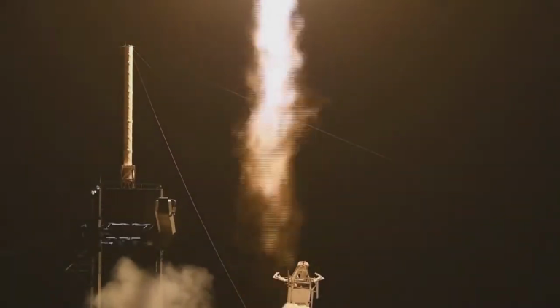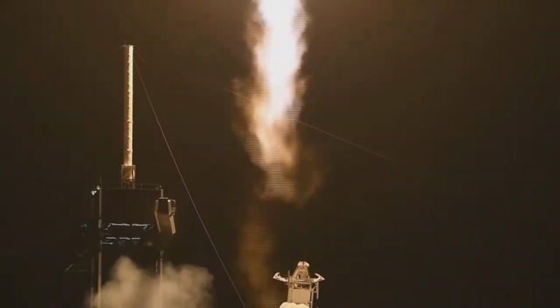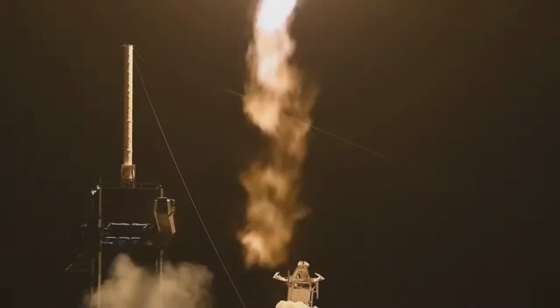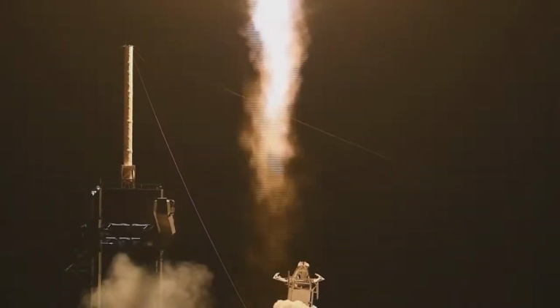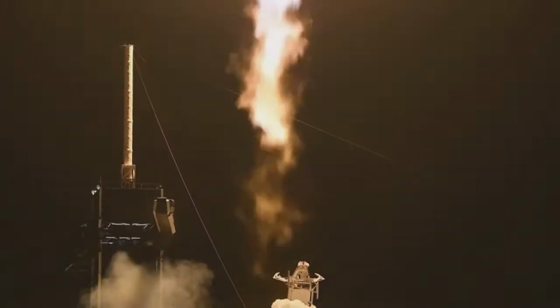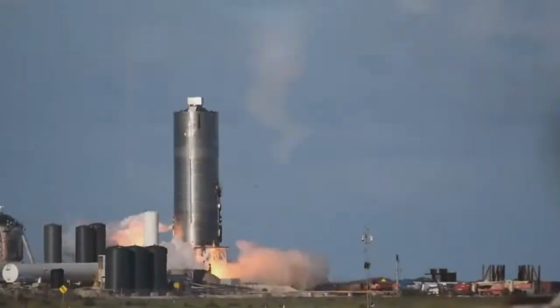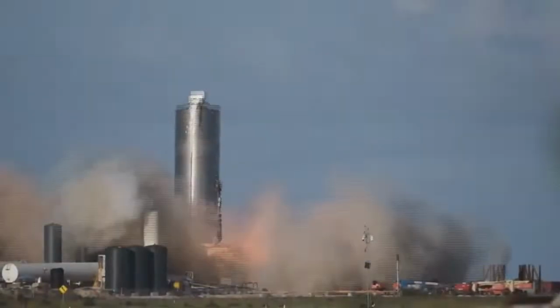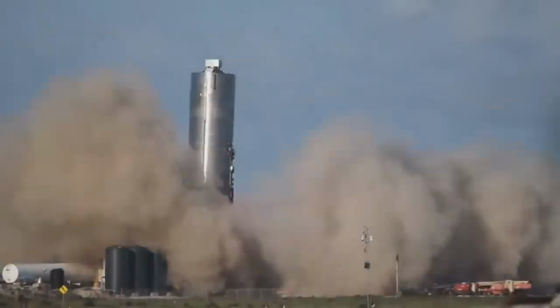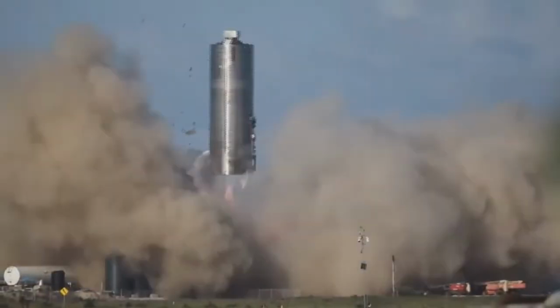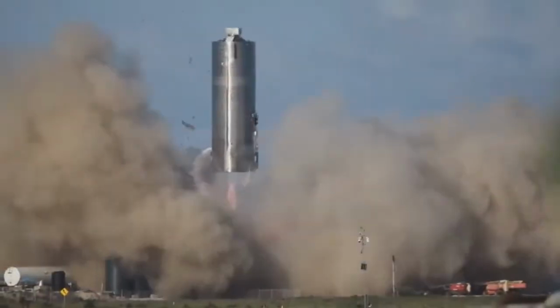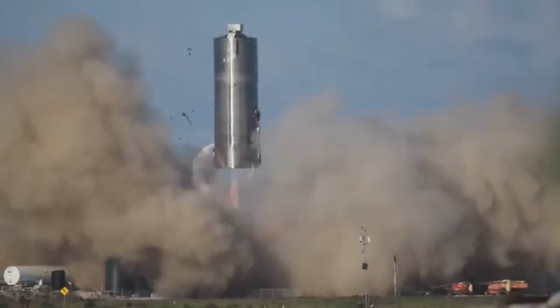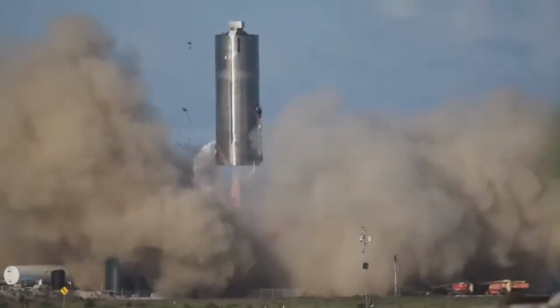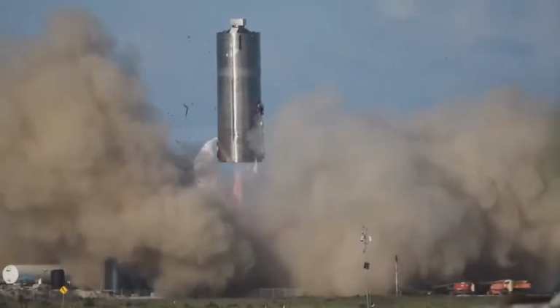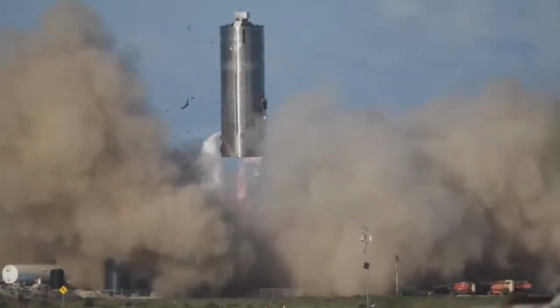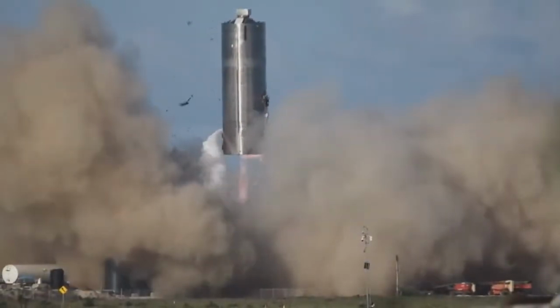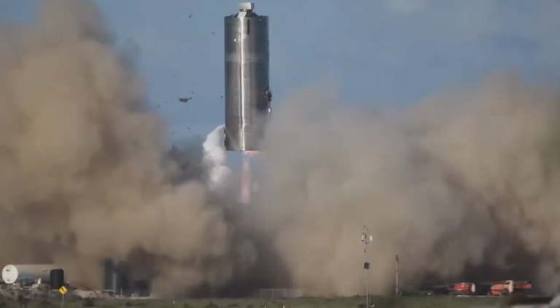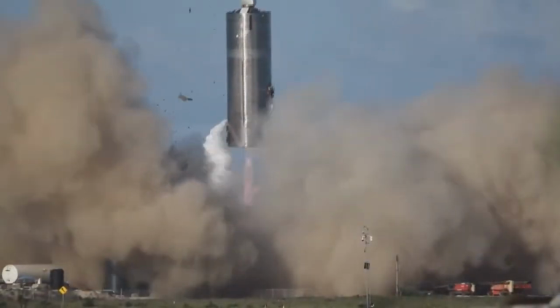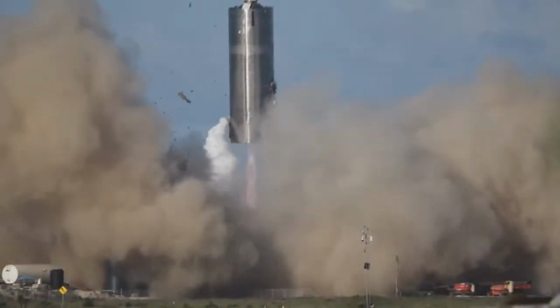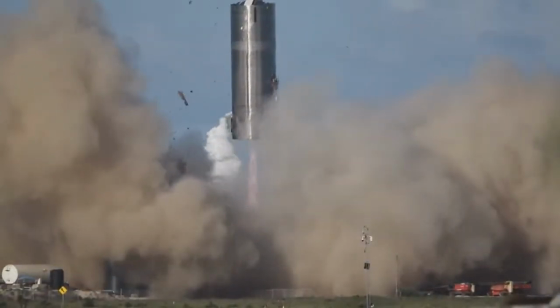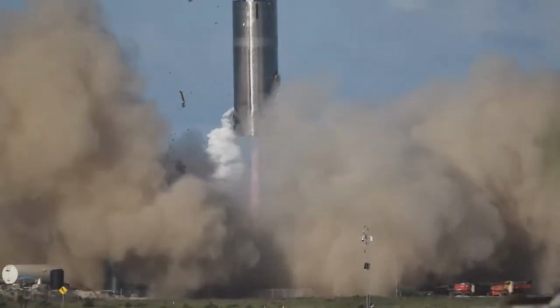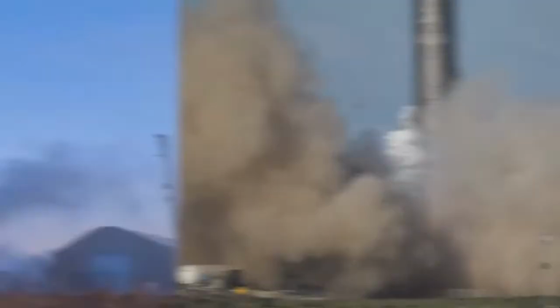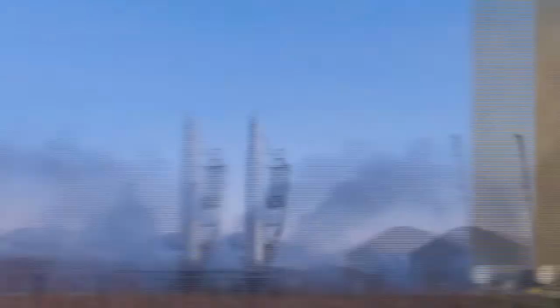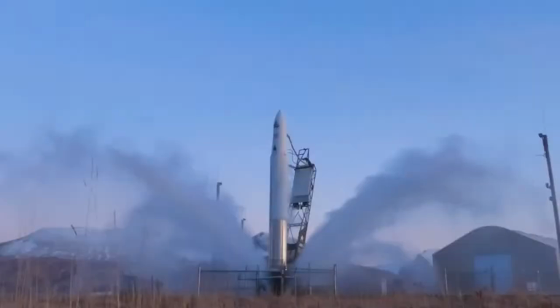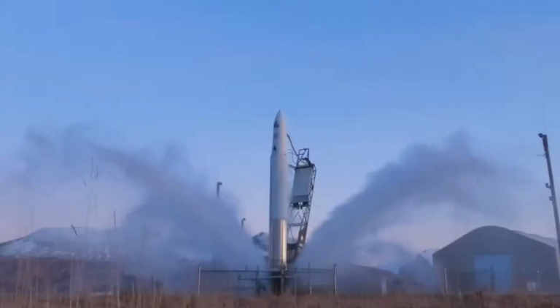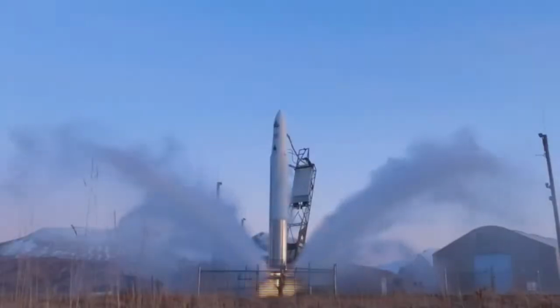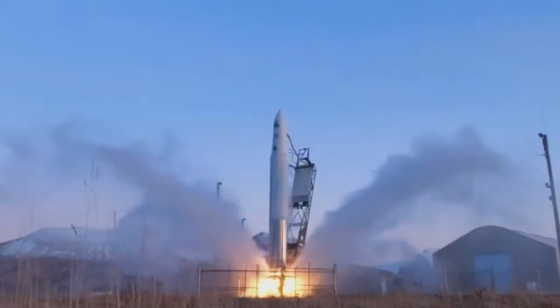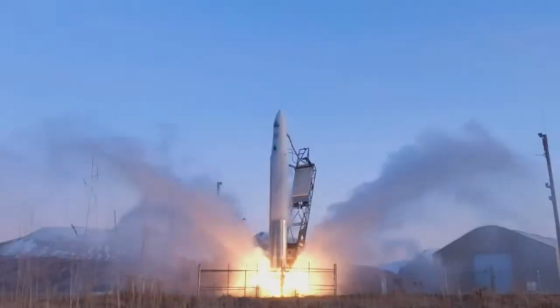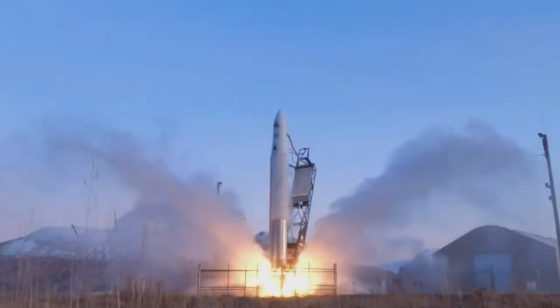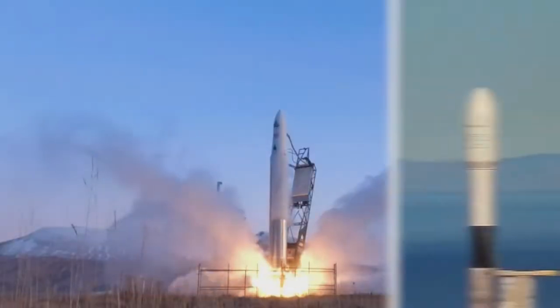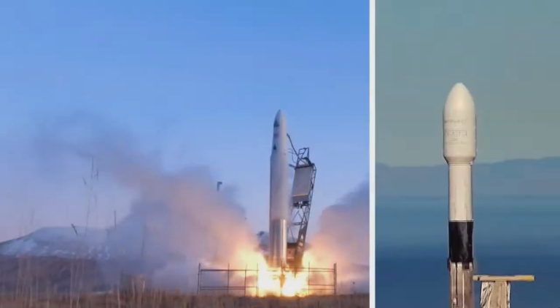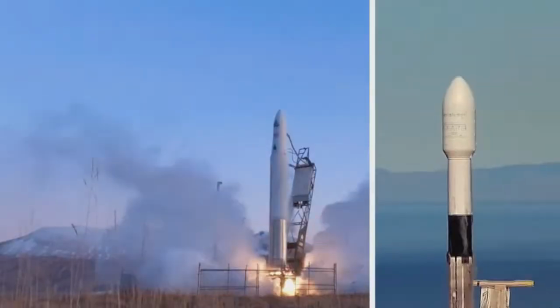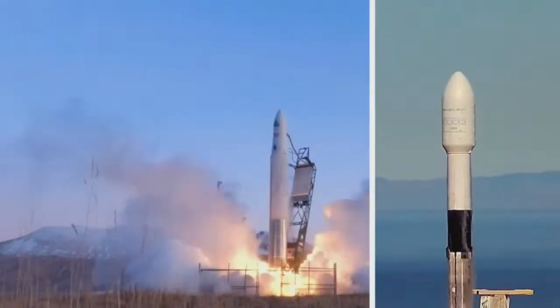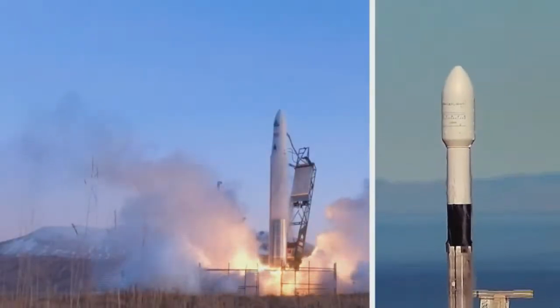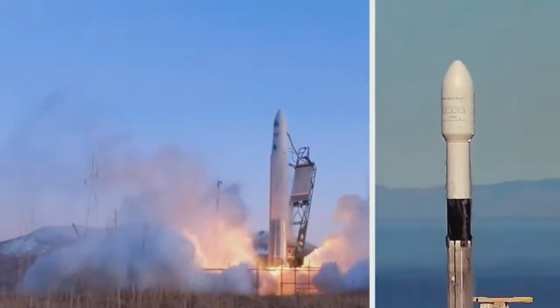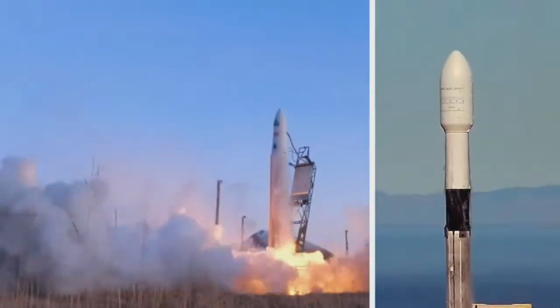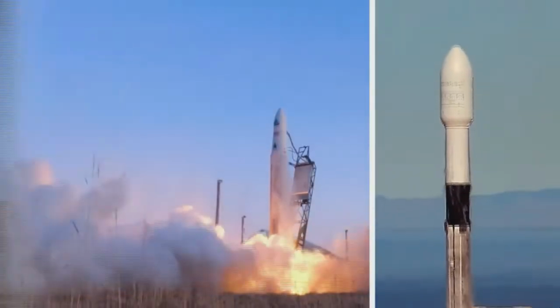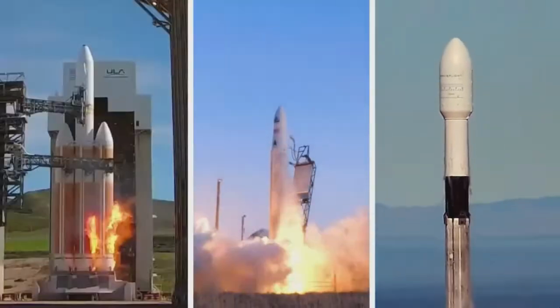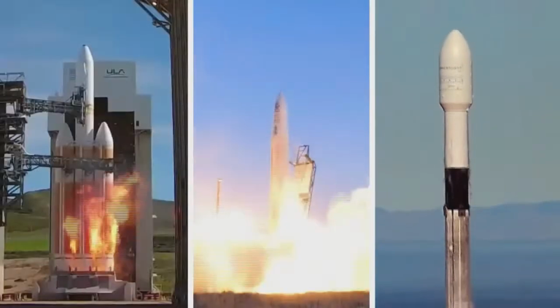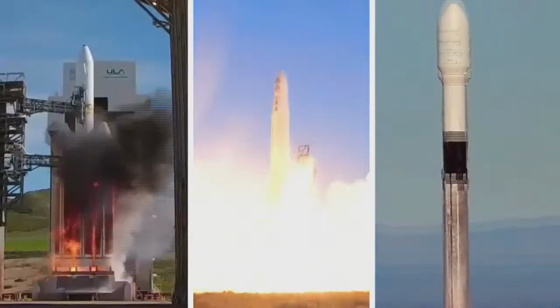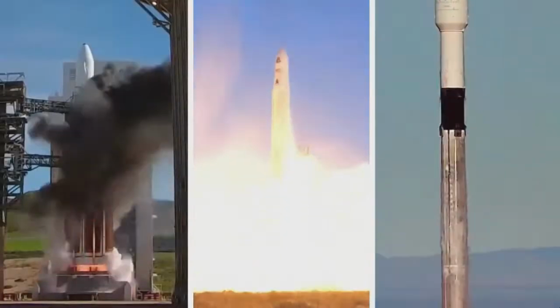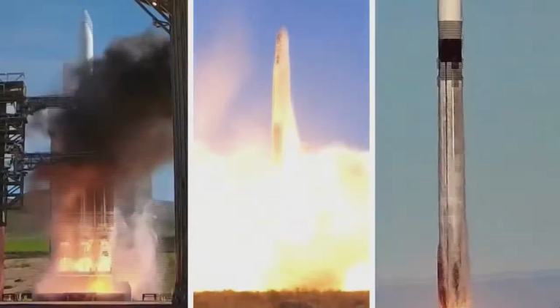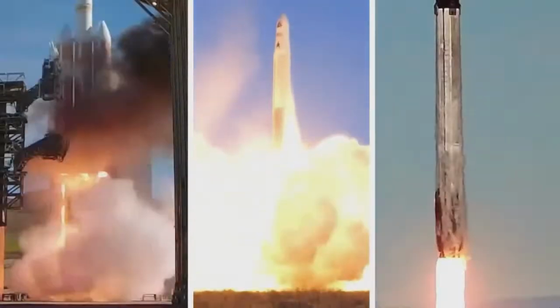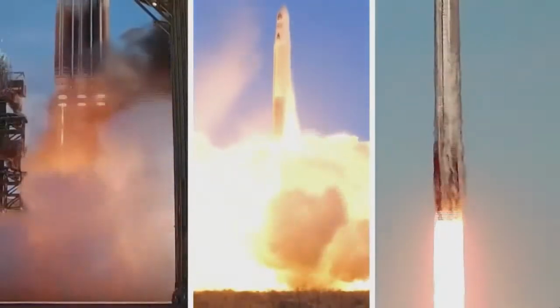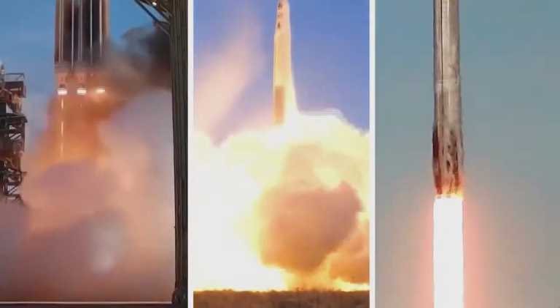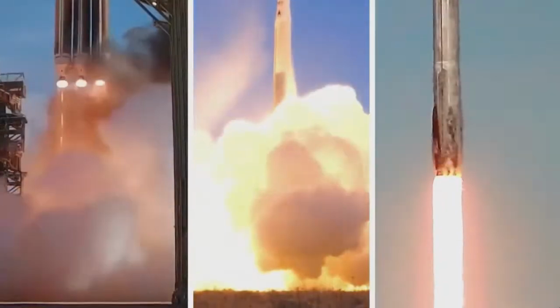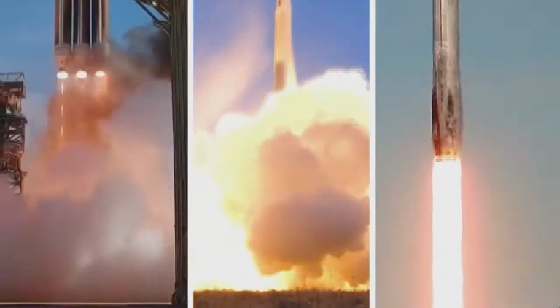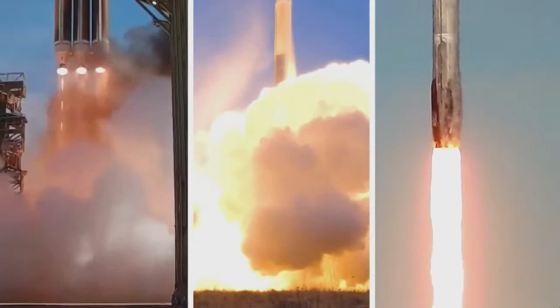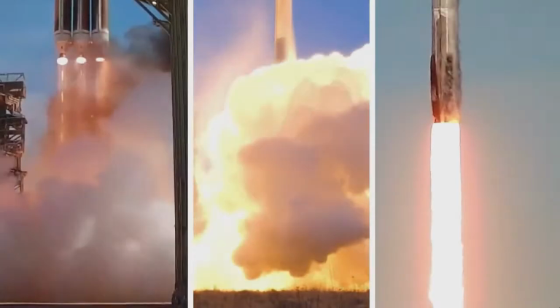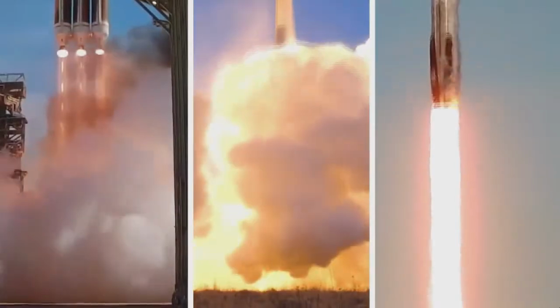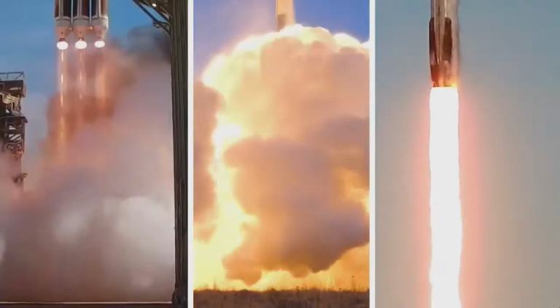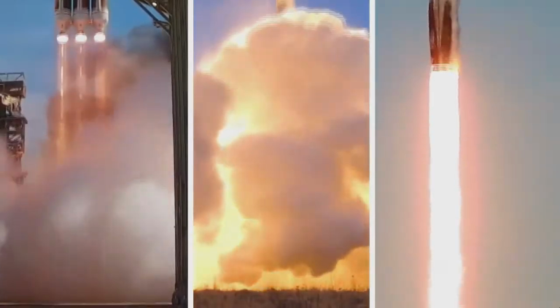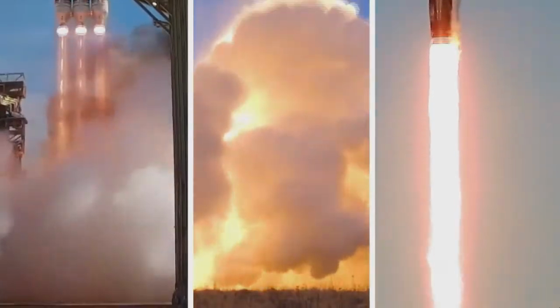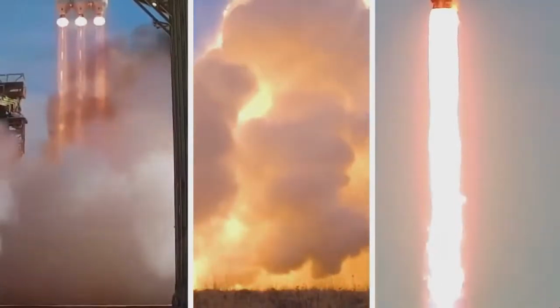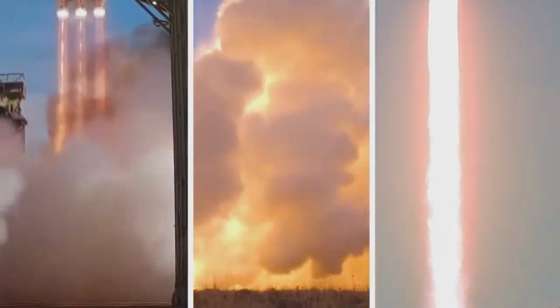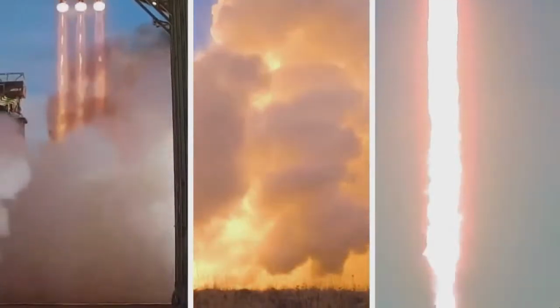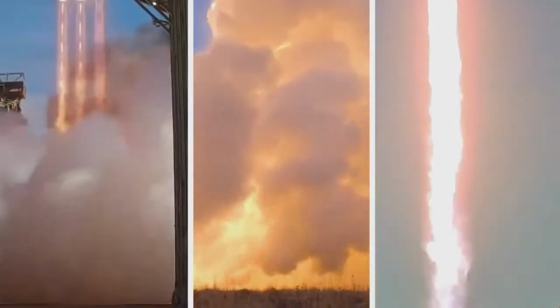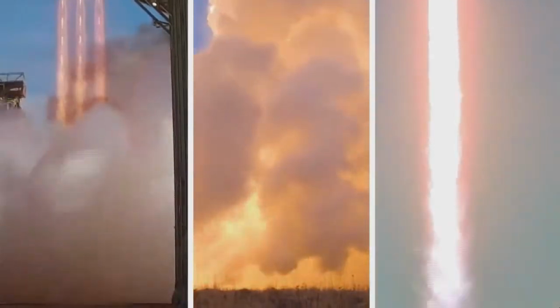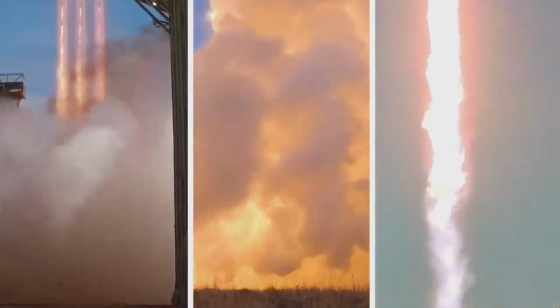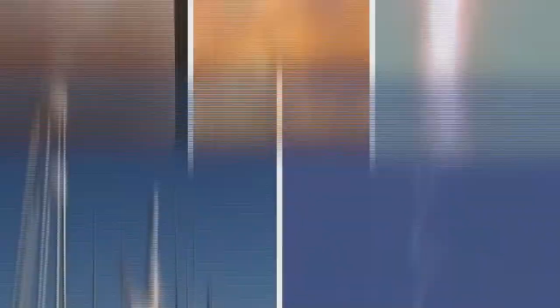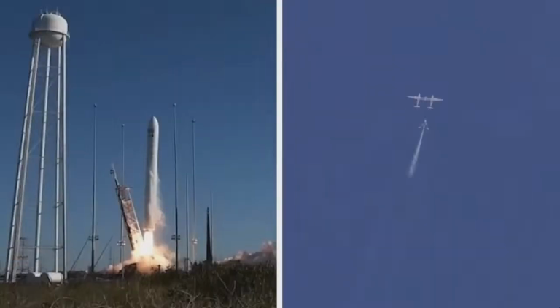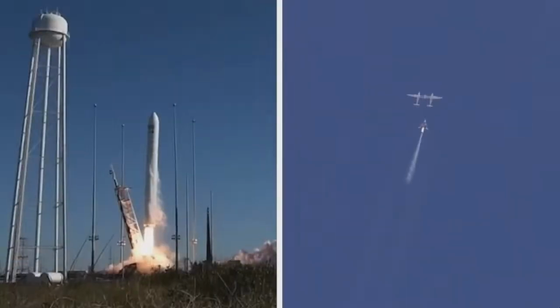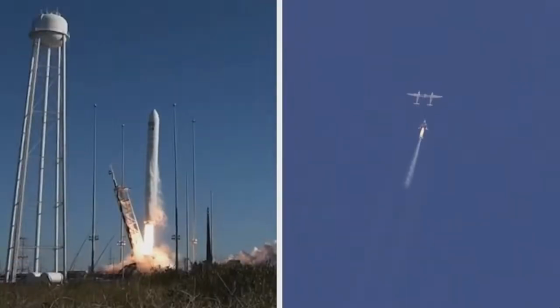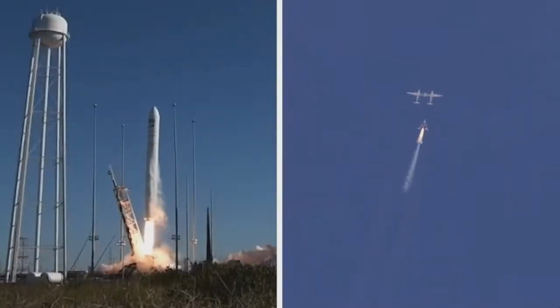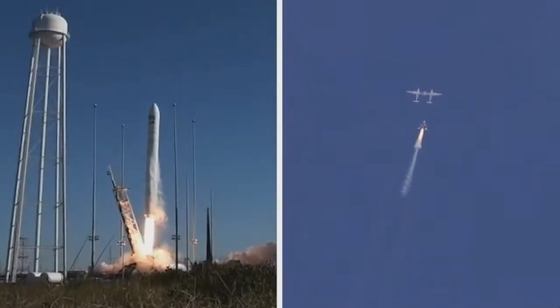We have liftoff. Propulsion continues to be nominal. I think the chamber pressure looks good. Topping up.